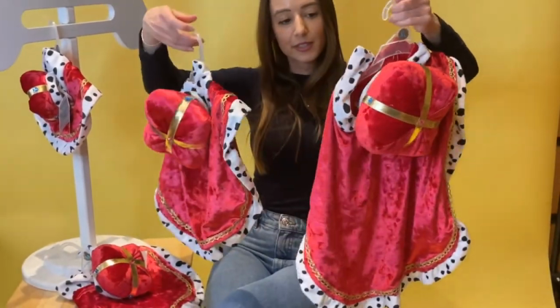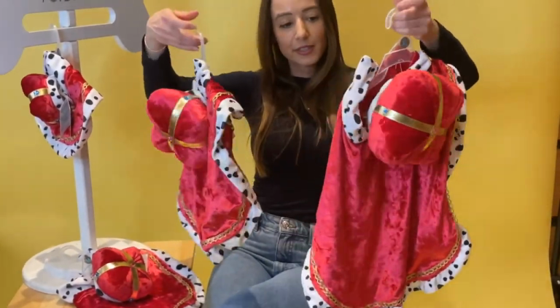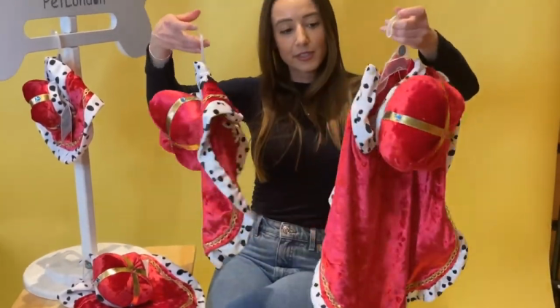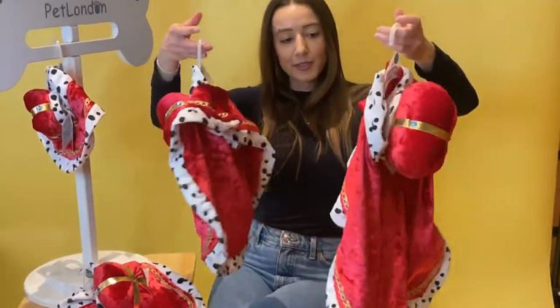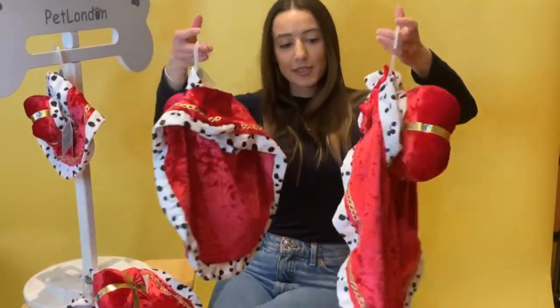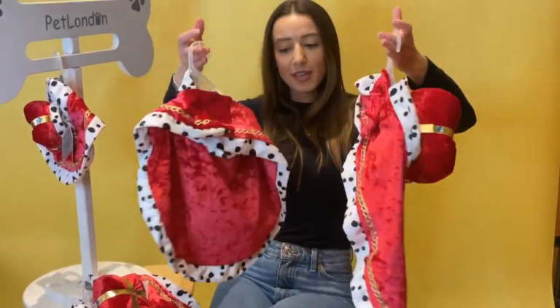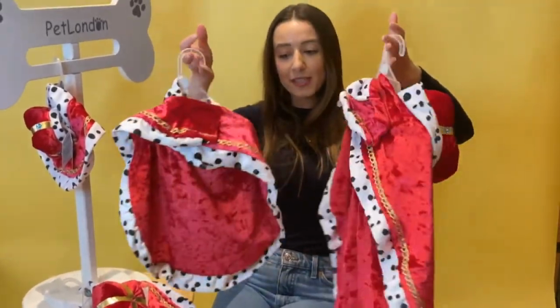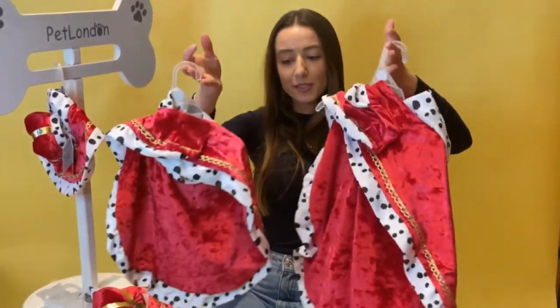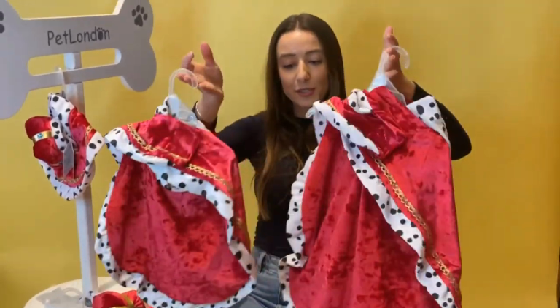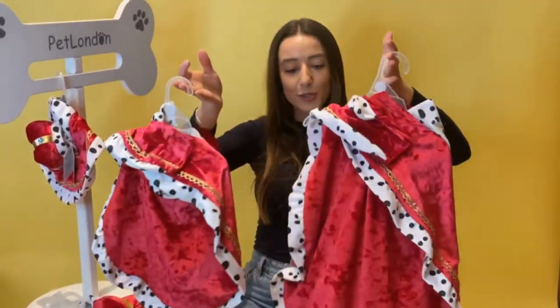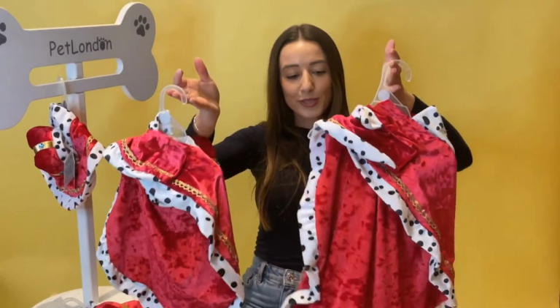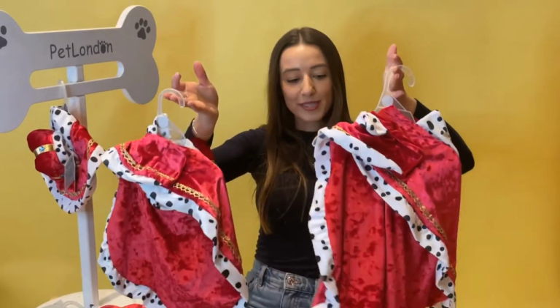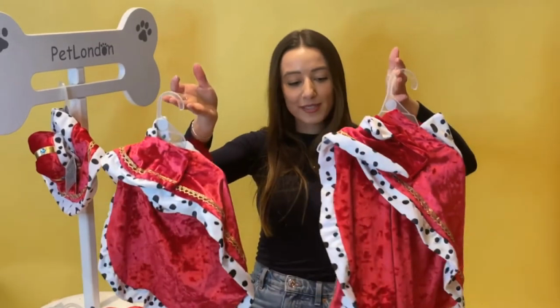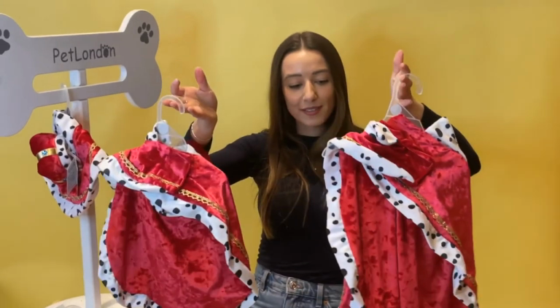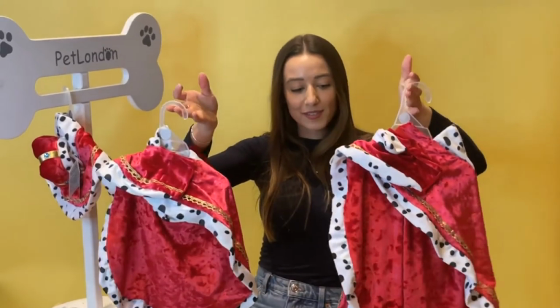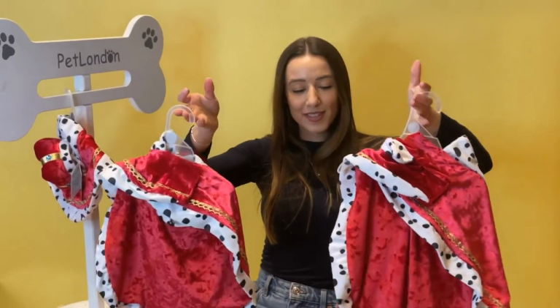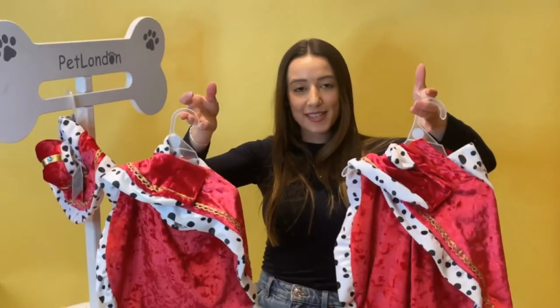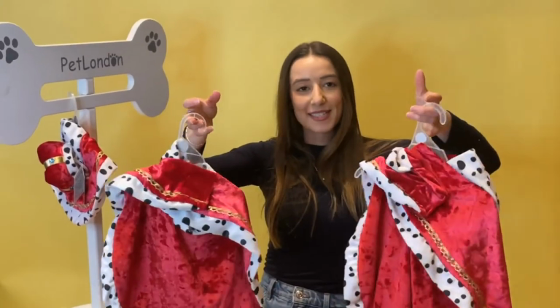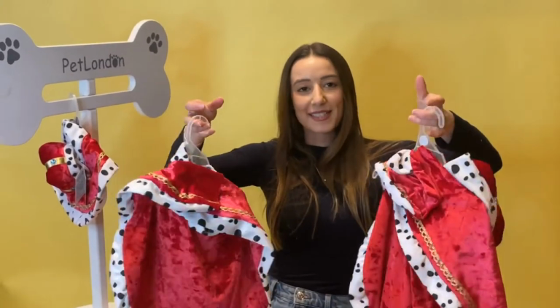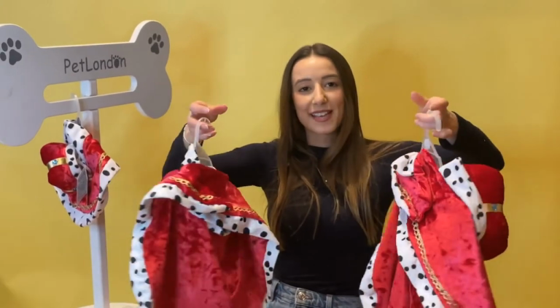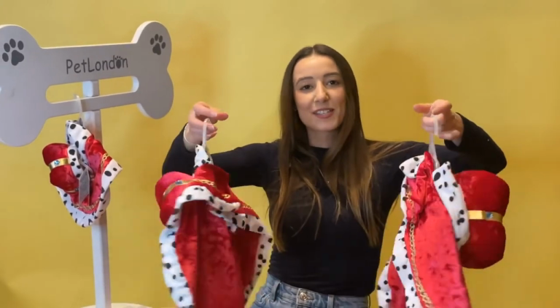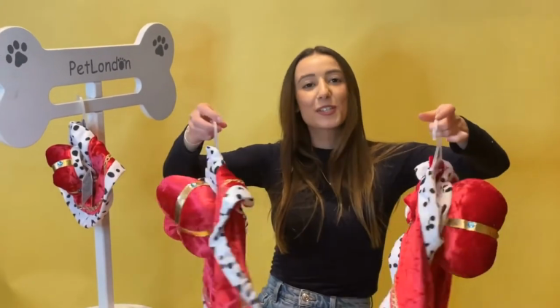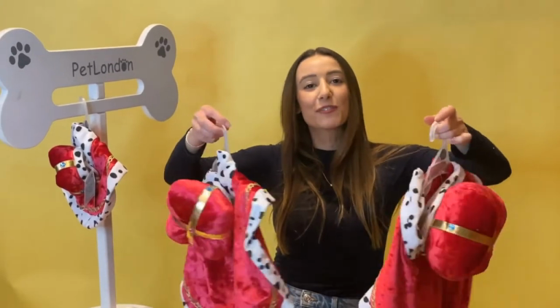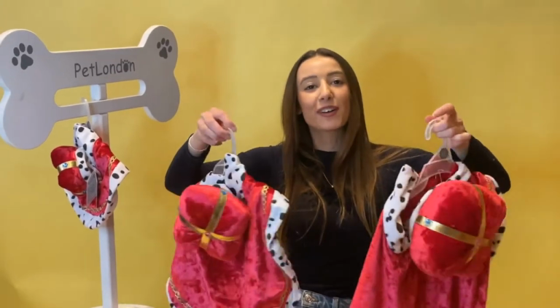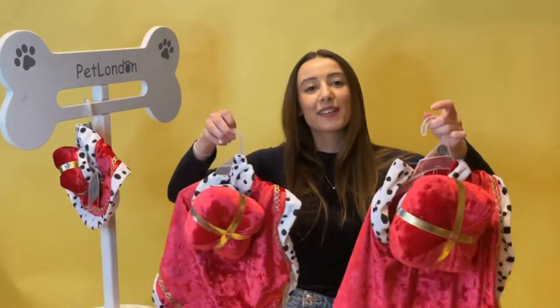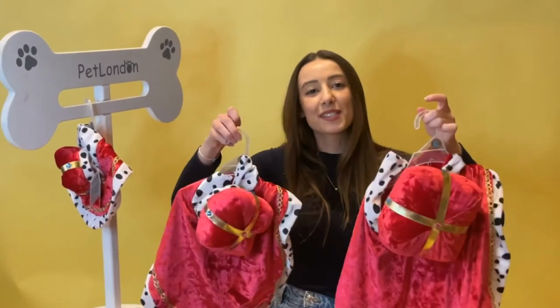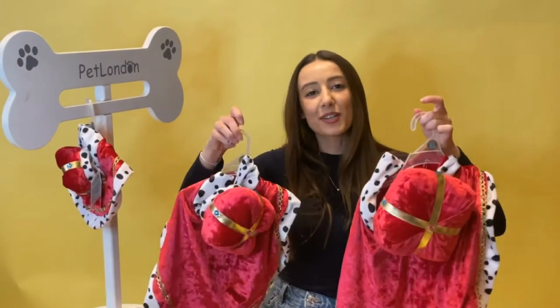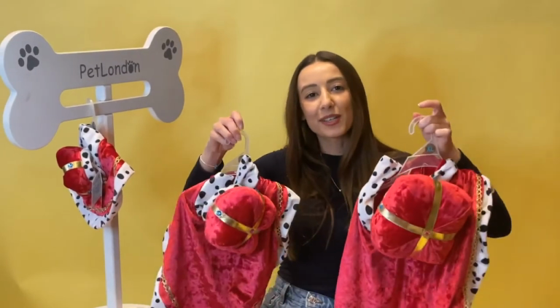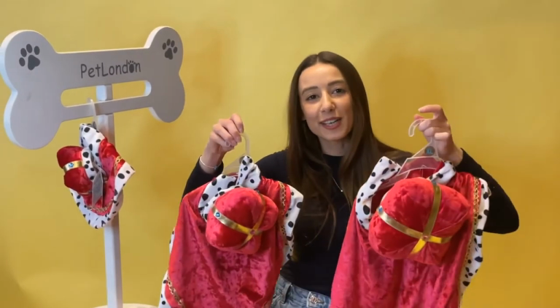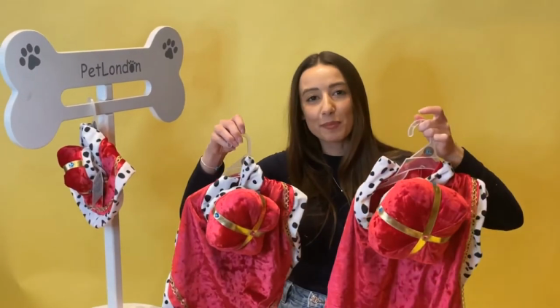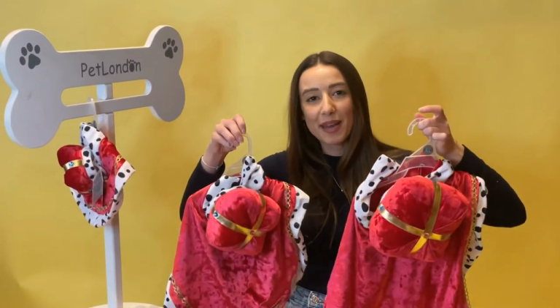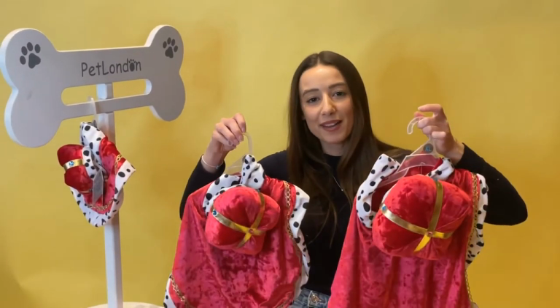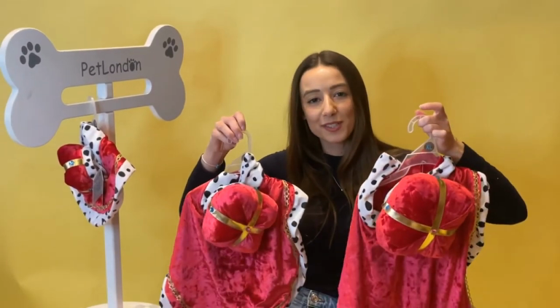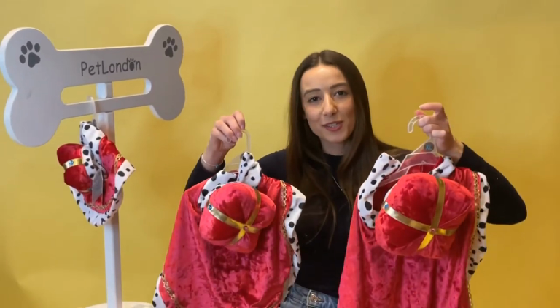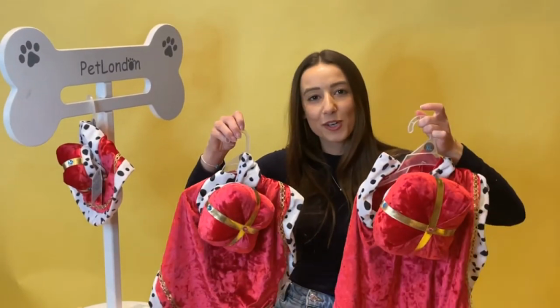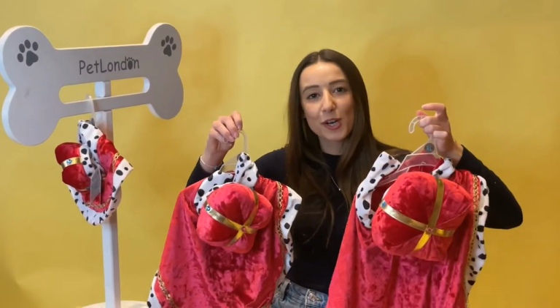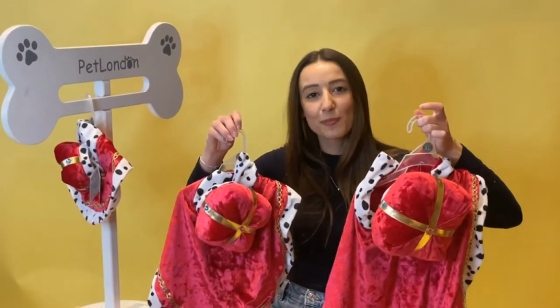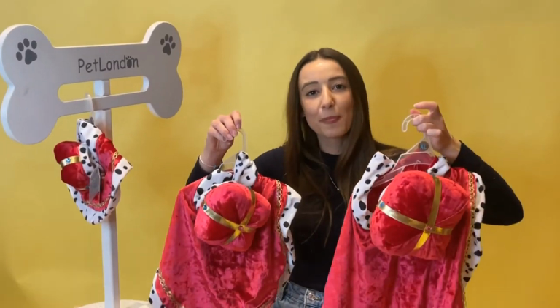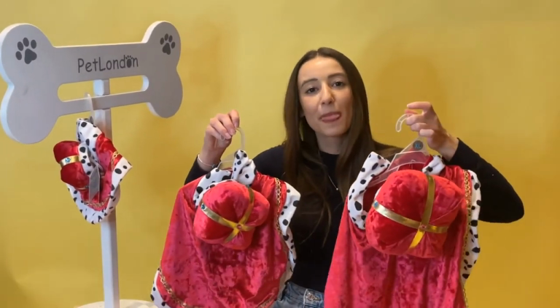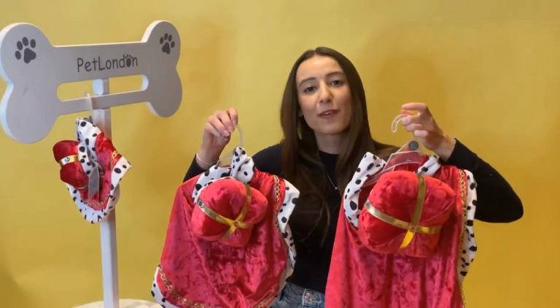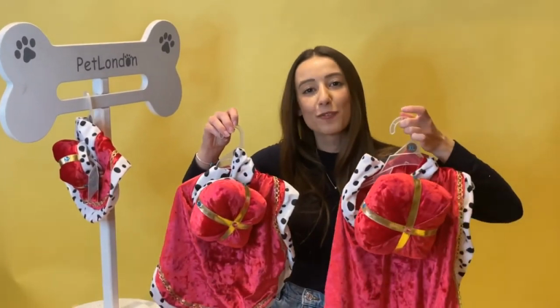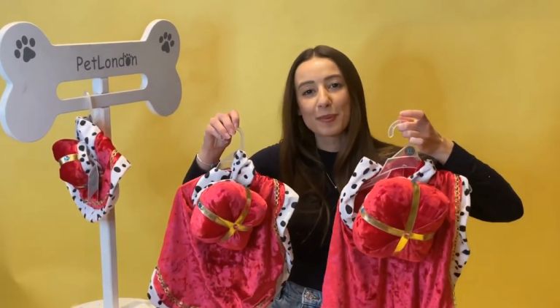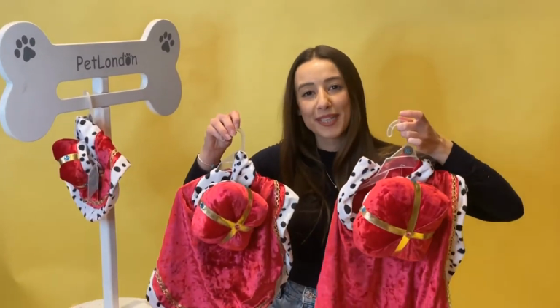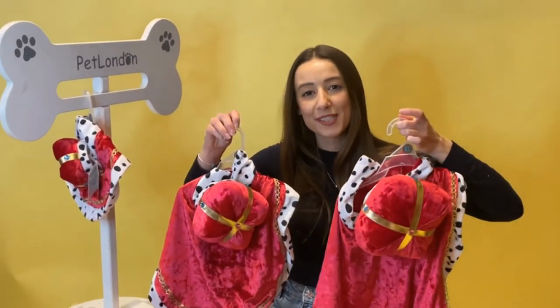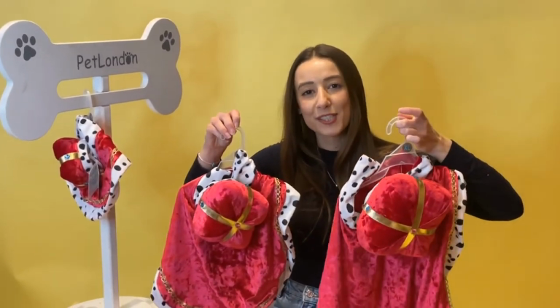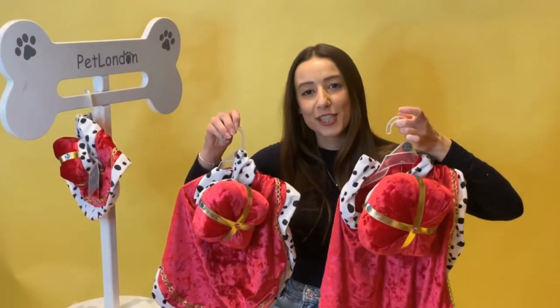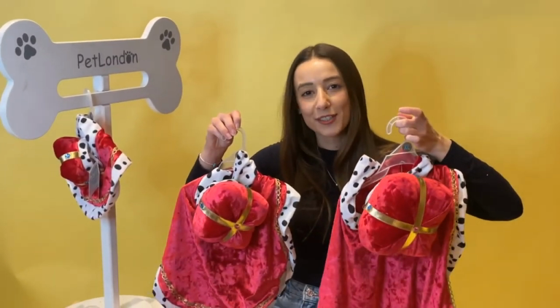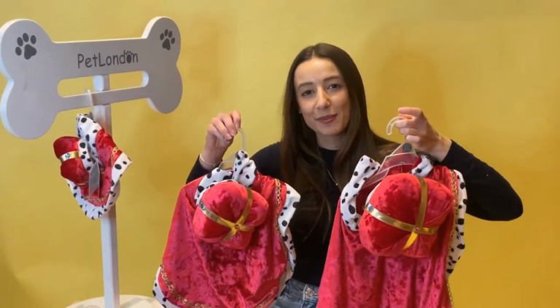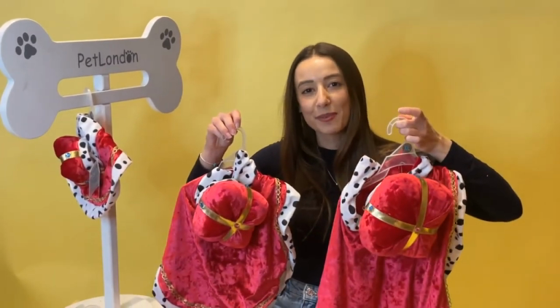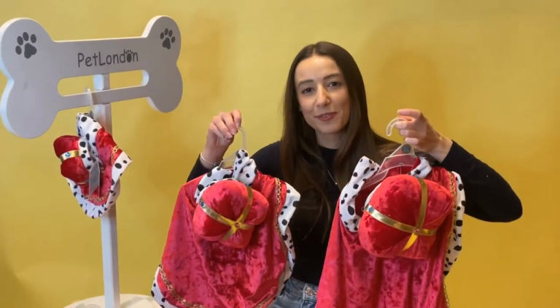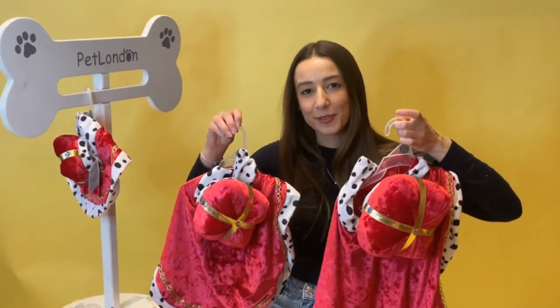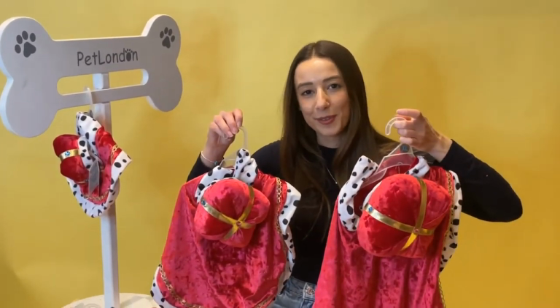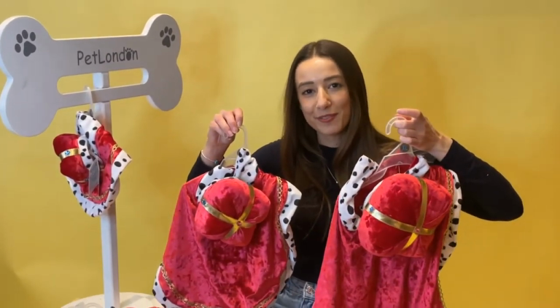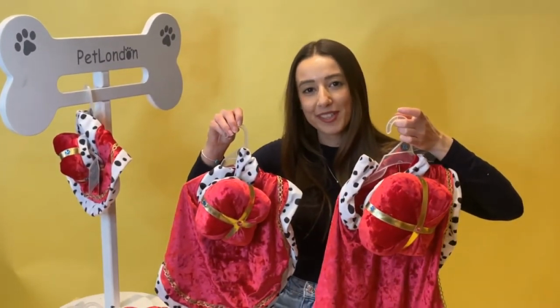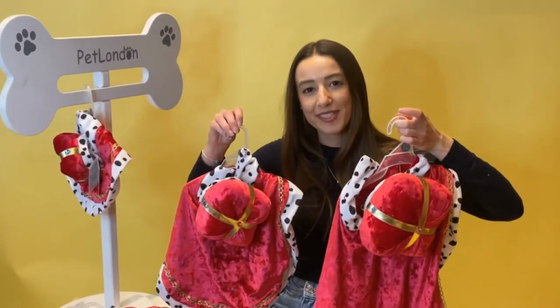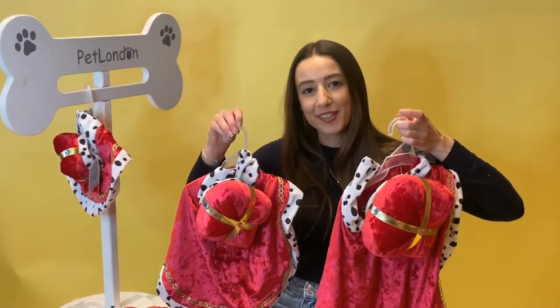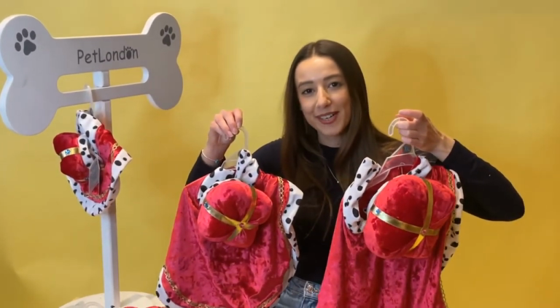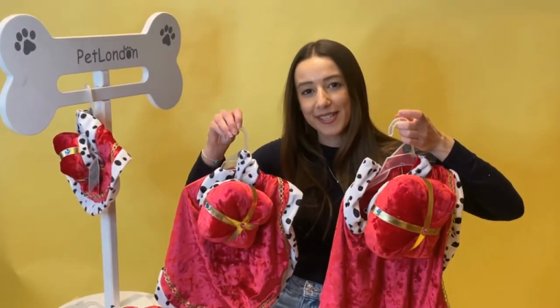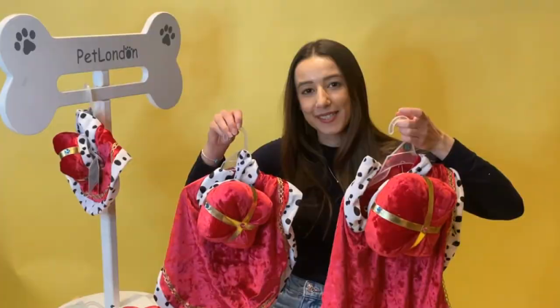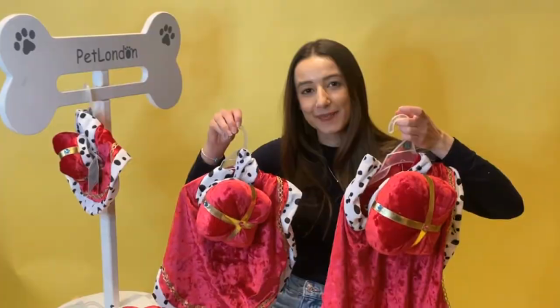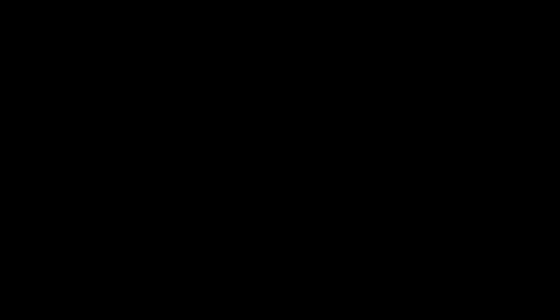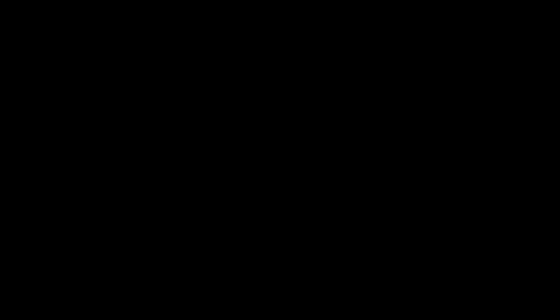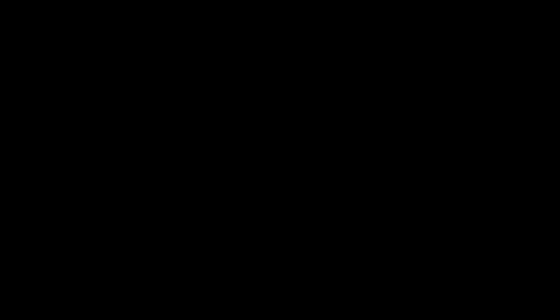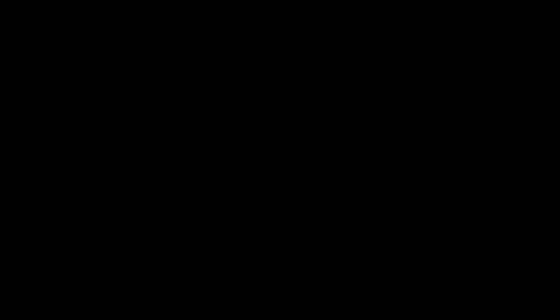So a nice choice of sizing there. You can find this online at petlondon.com, from our land in the showroom, or from qualified stockists.